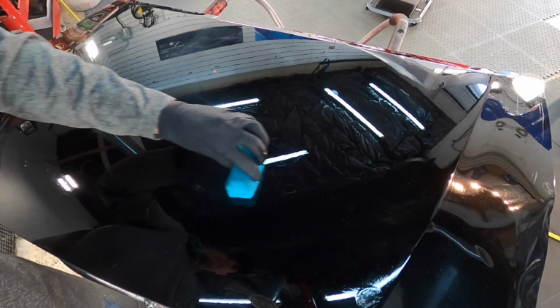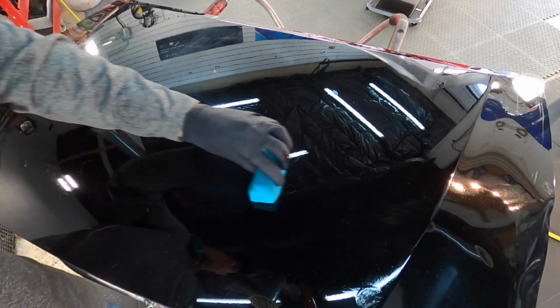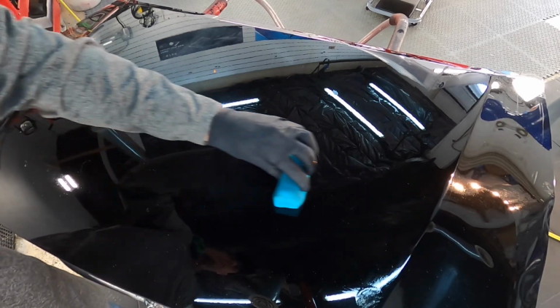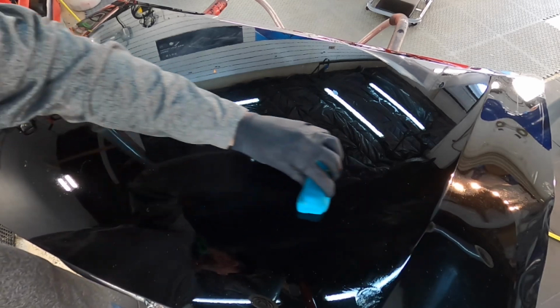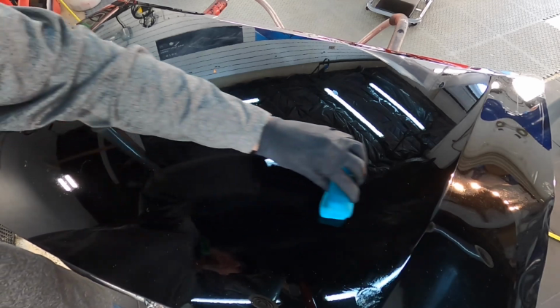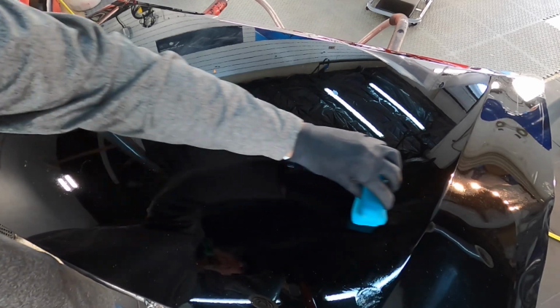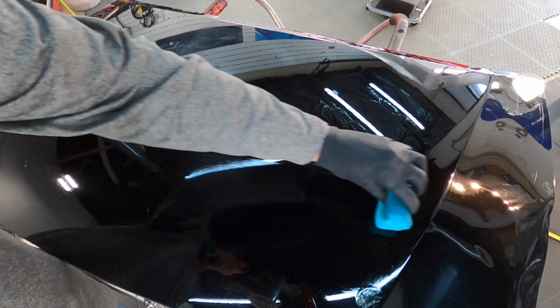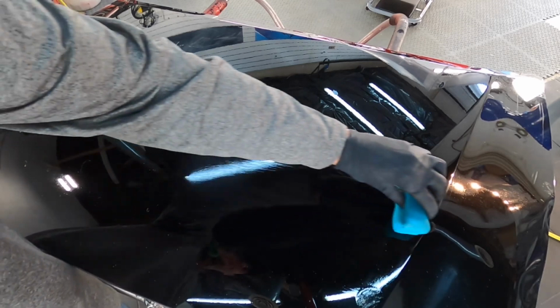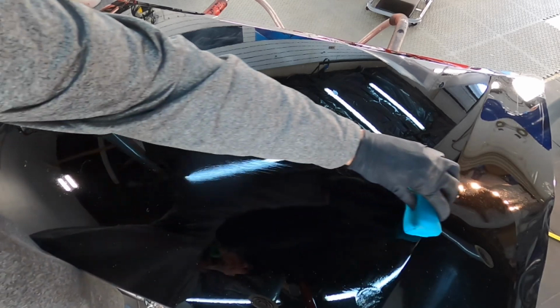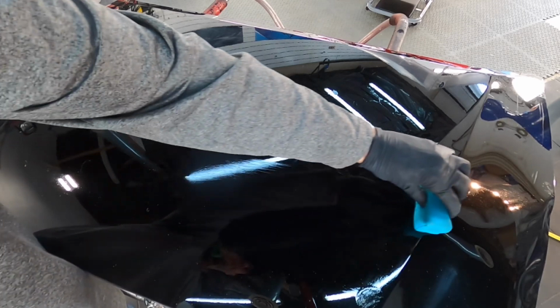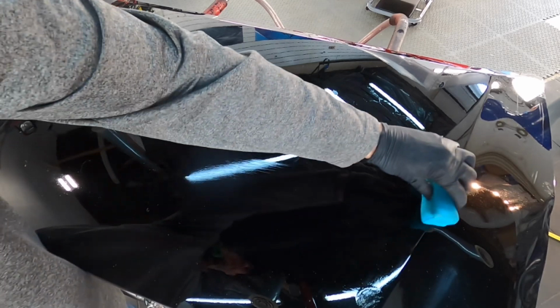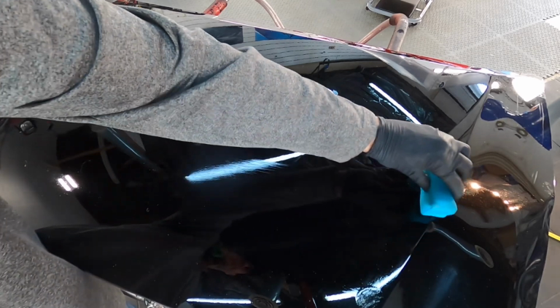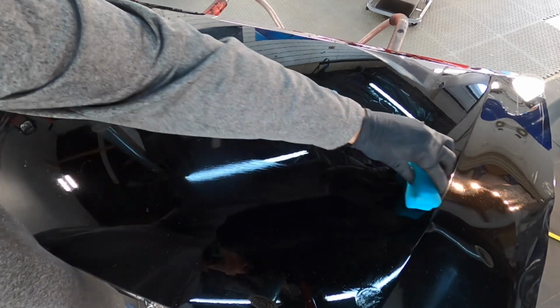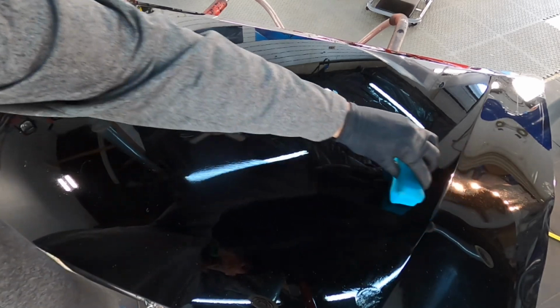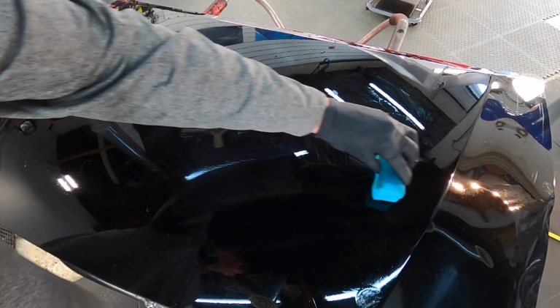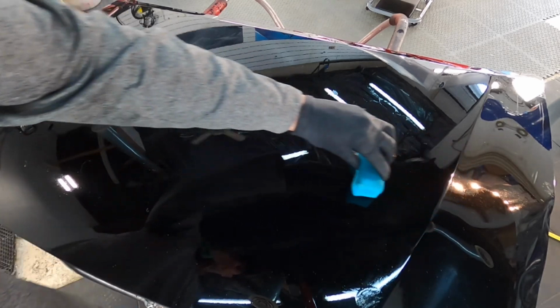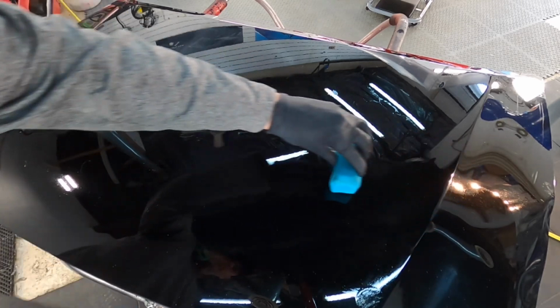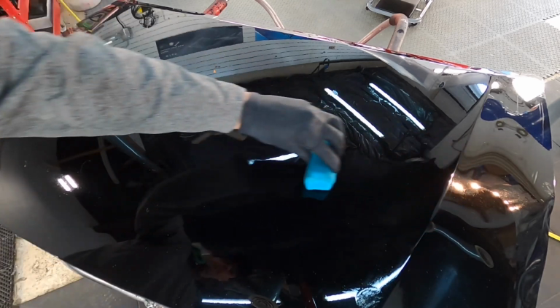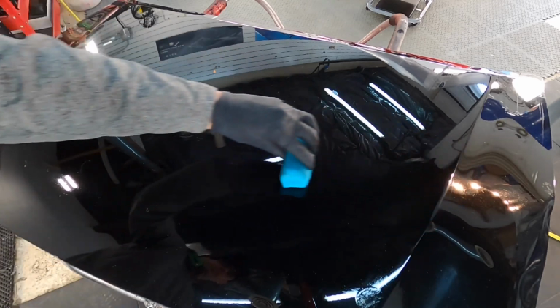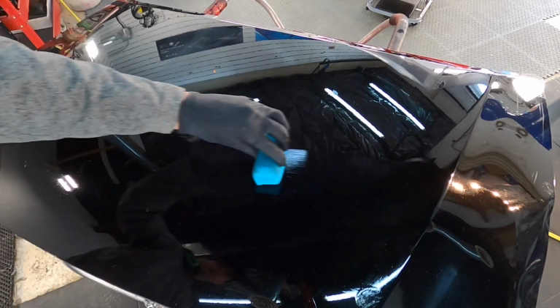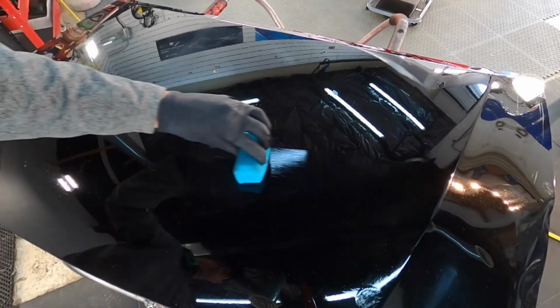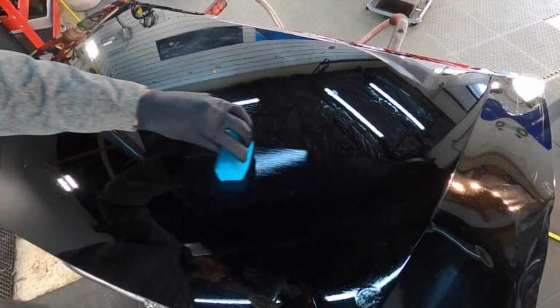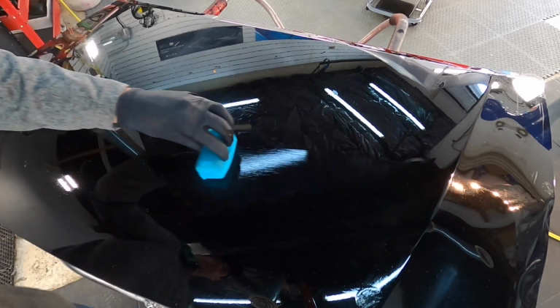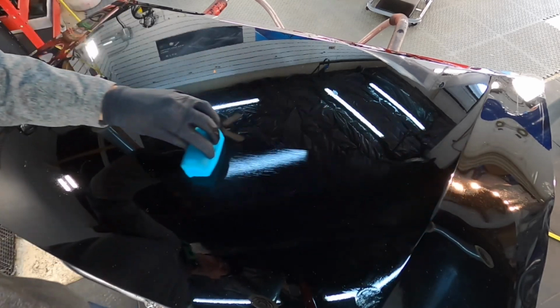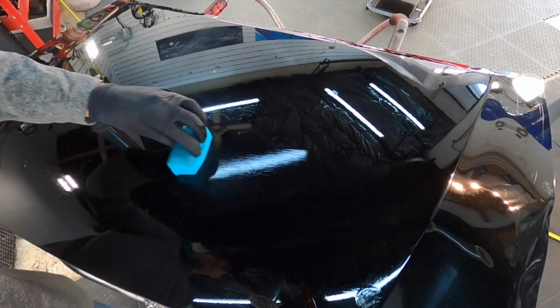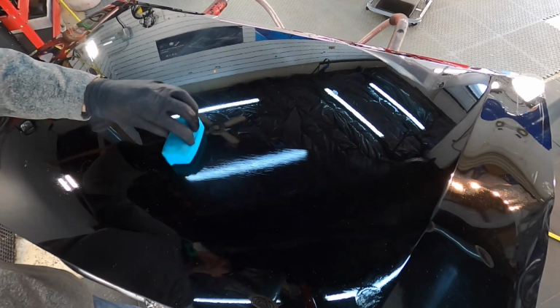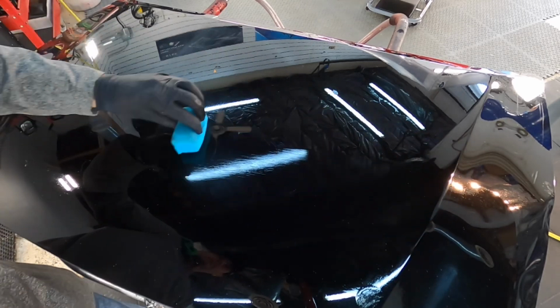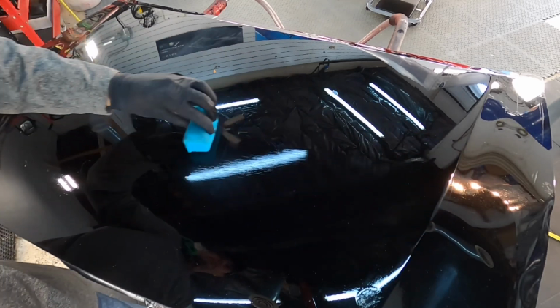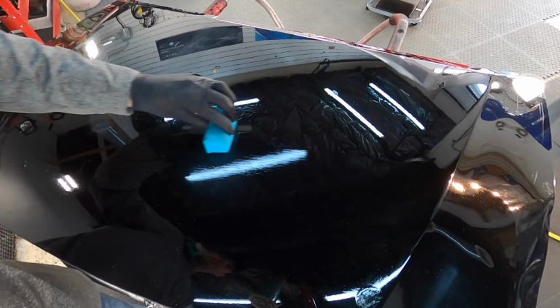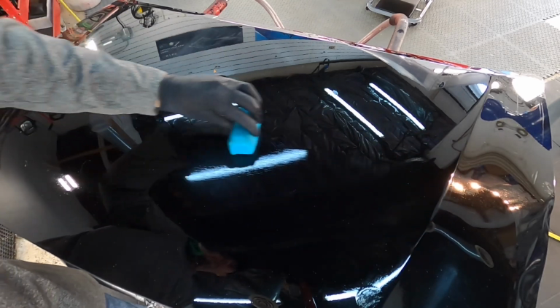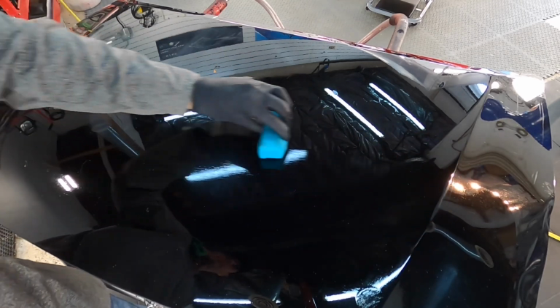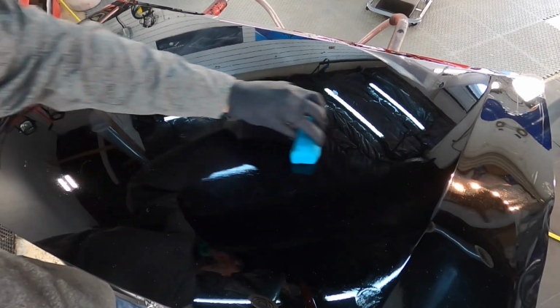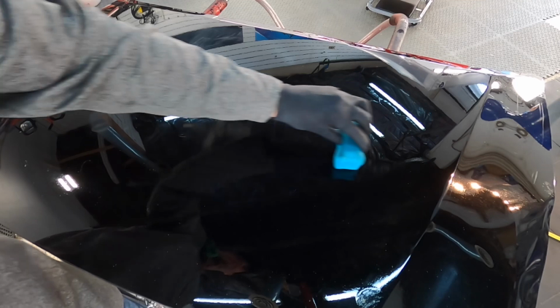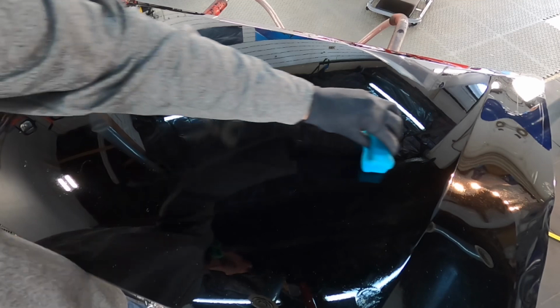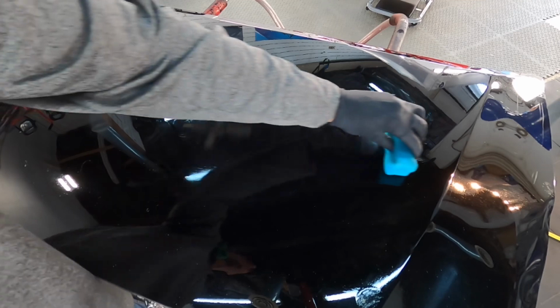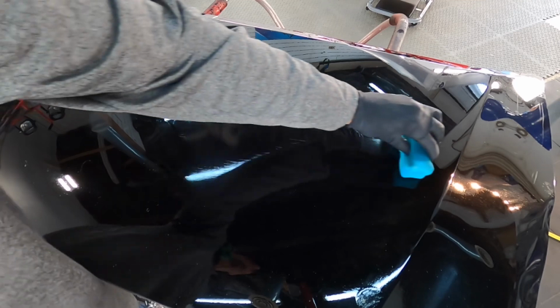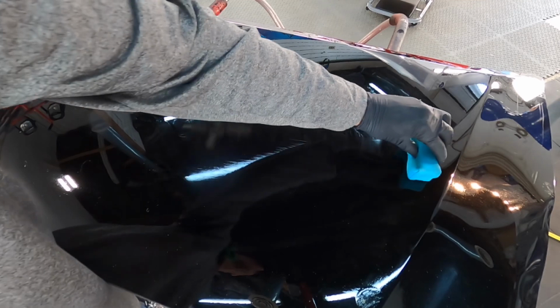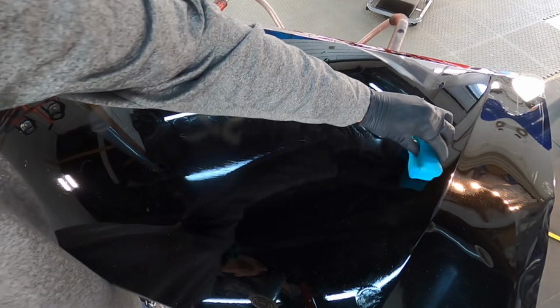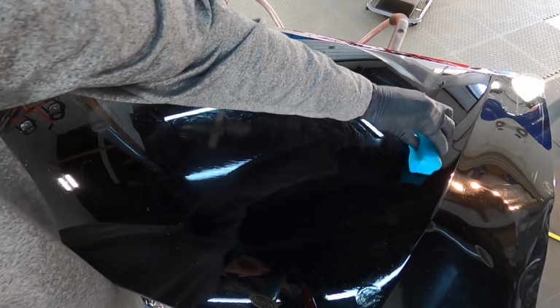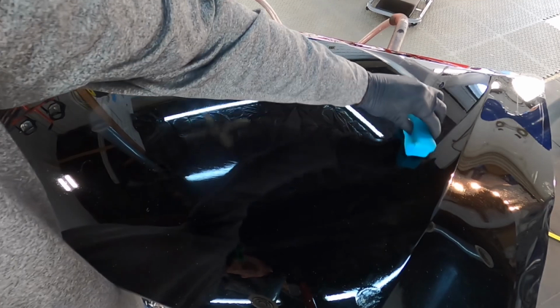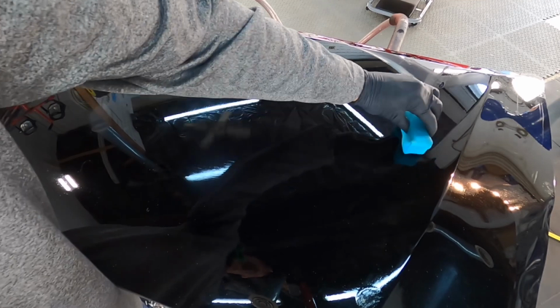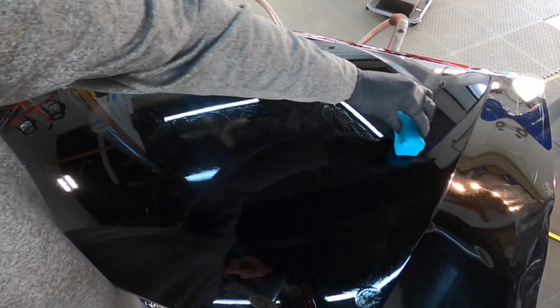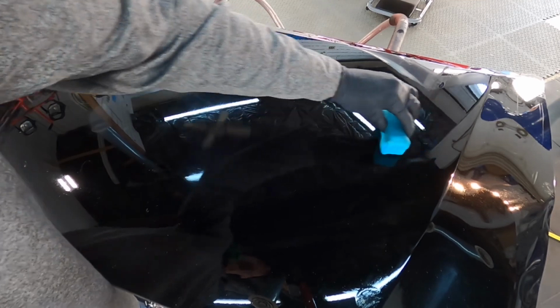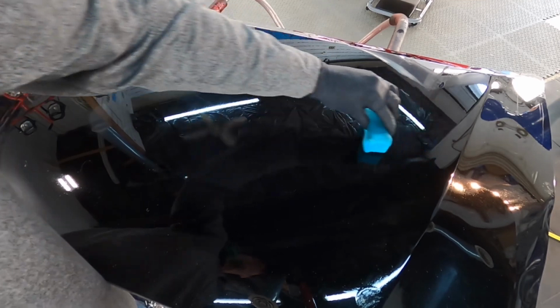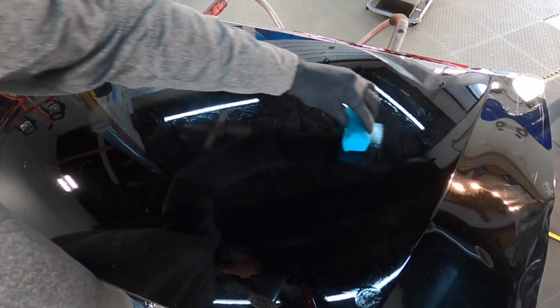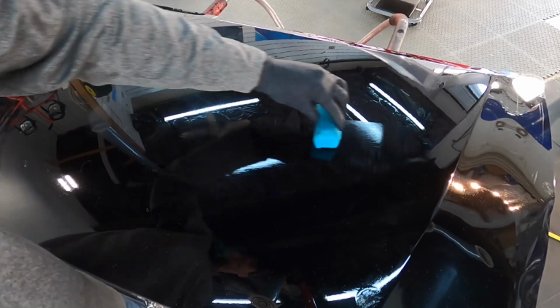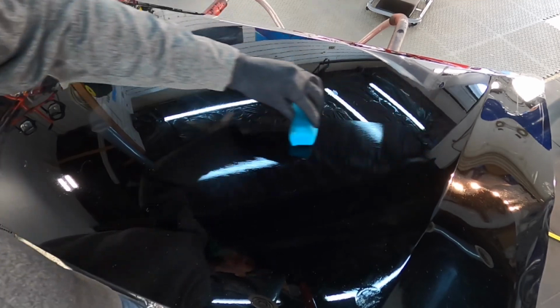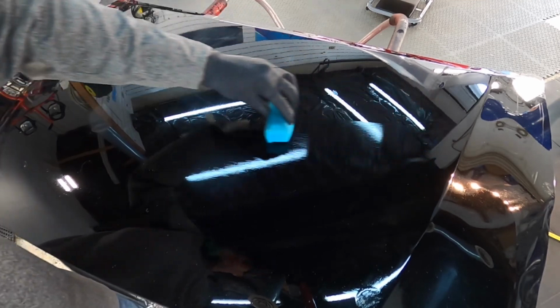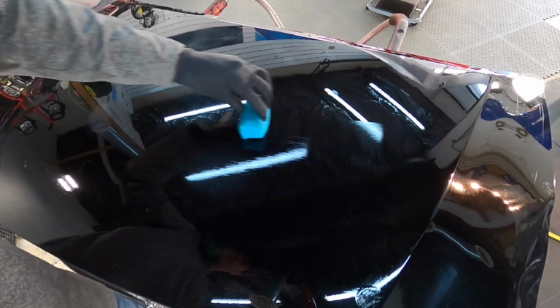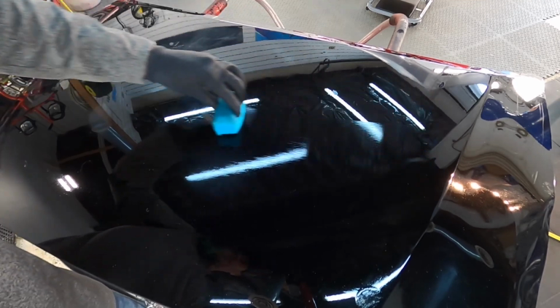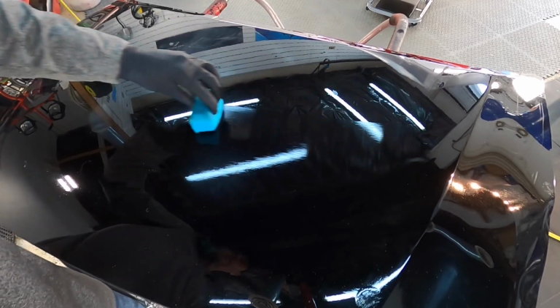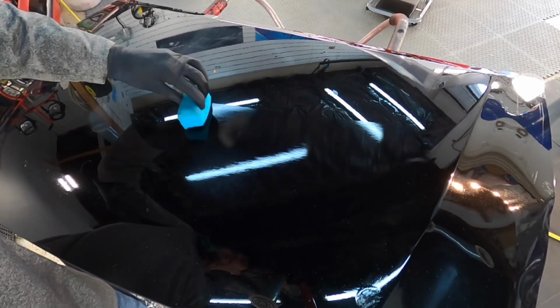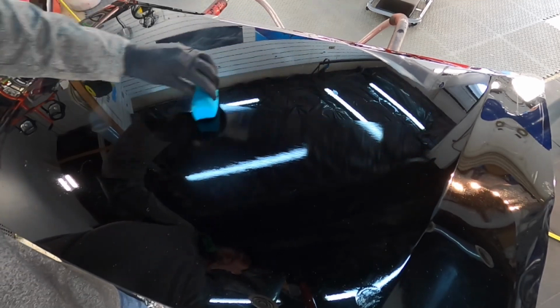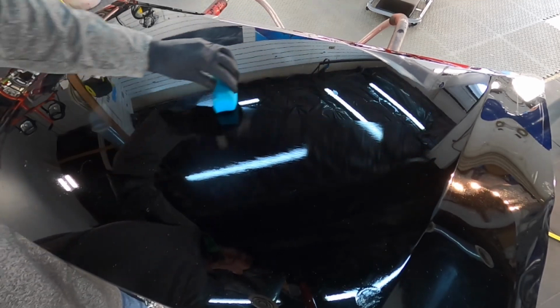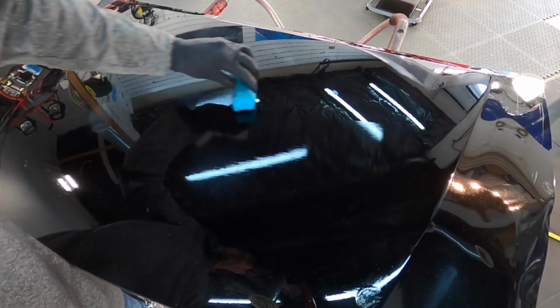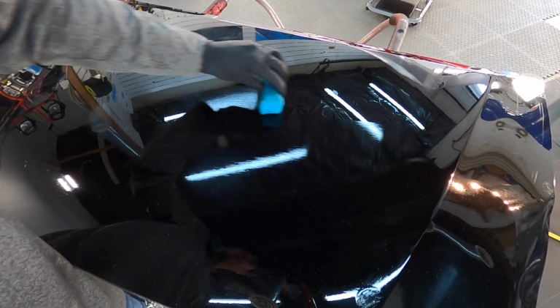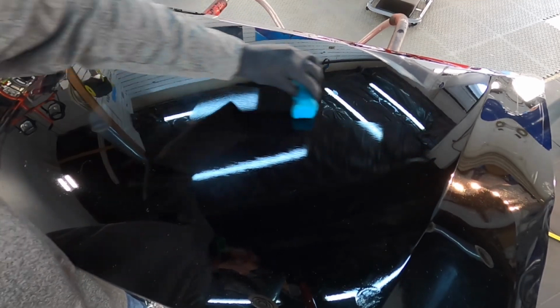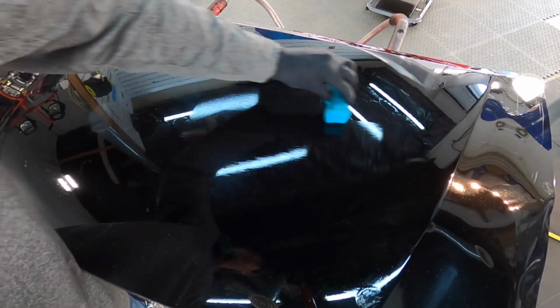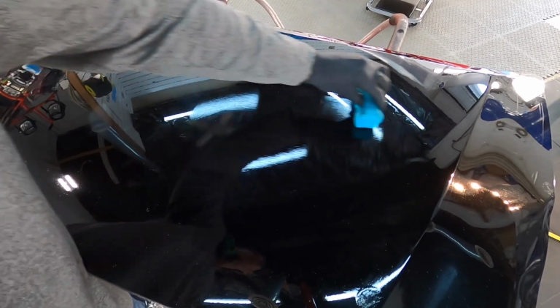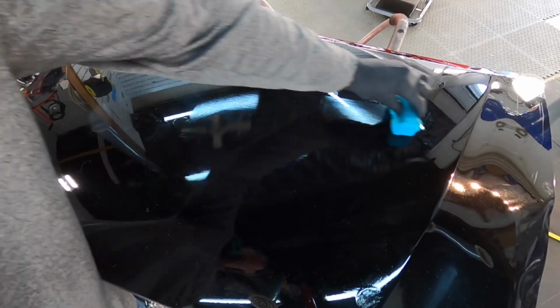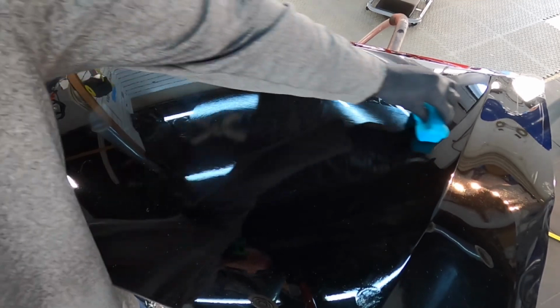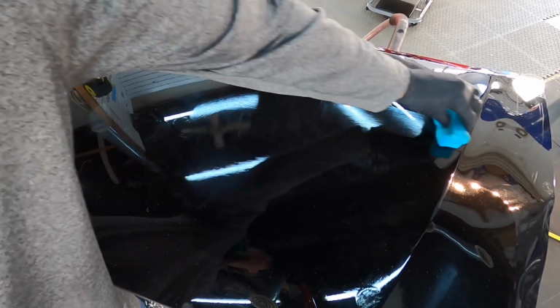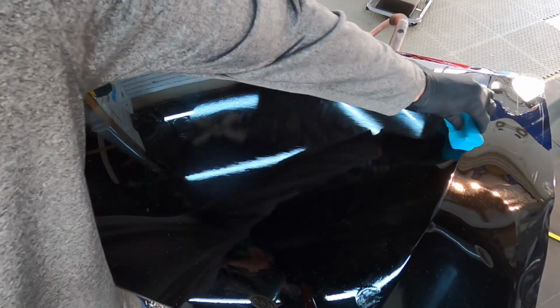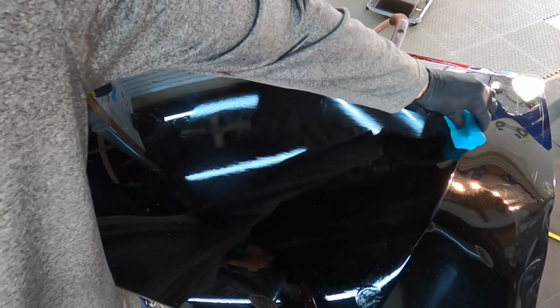Every single one of these products, and every product that is in the pipeline to be released in the future, they are all very easy to use and can be used in direct sunlight.